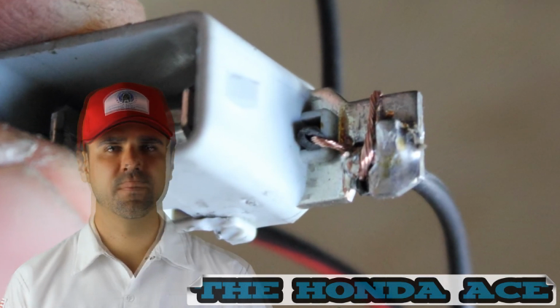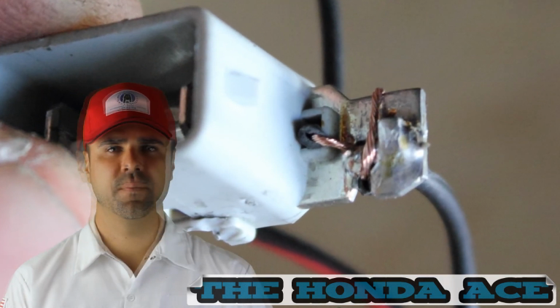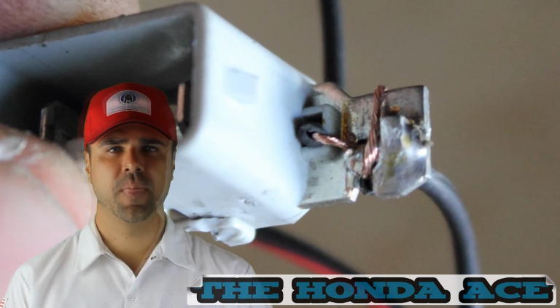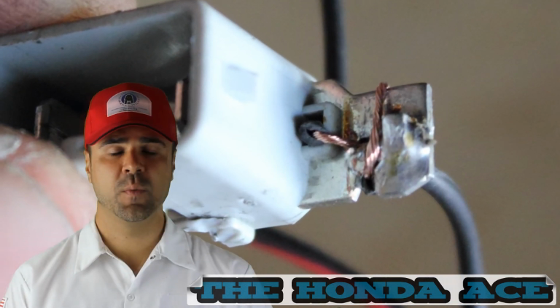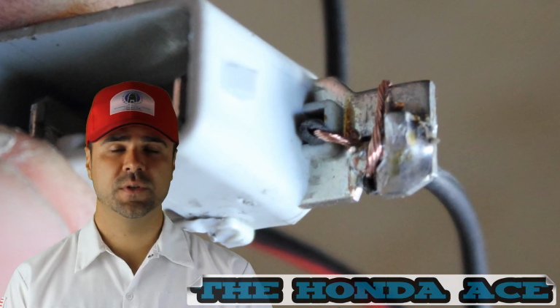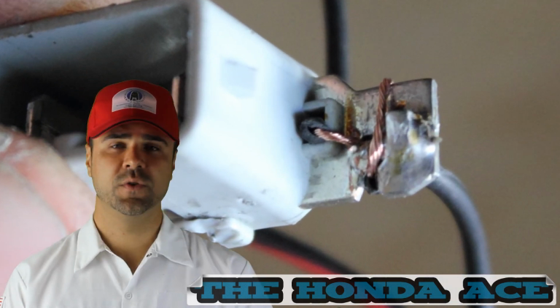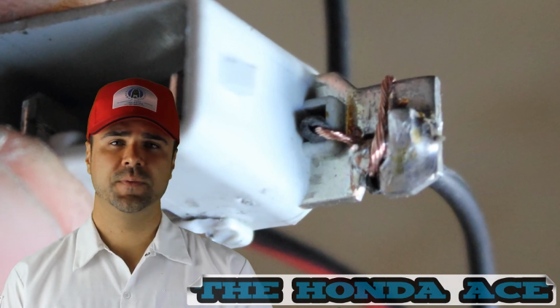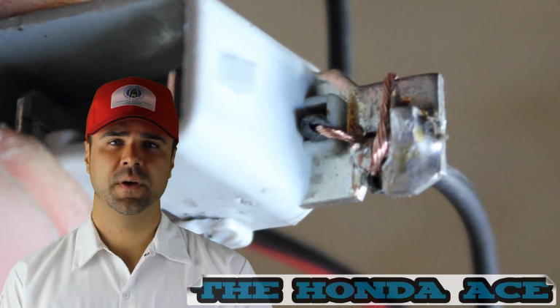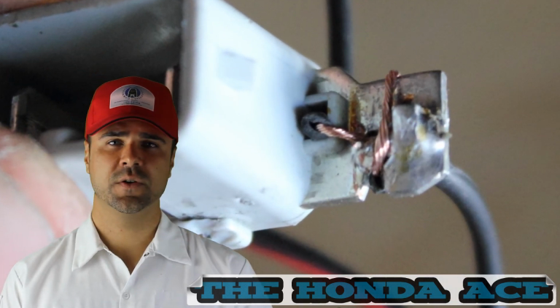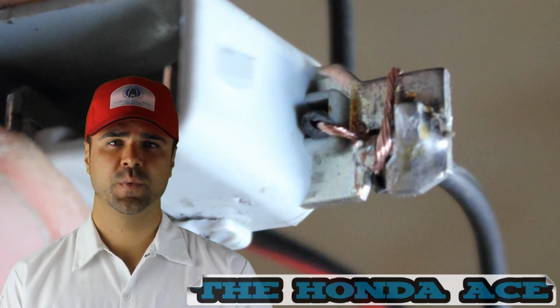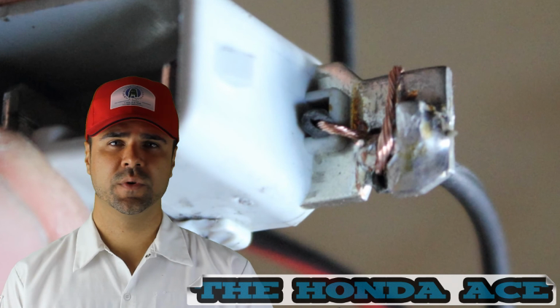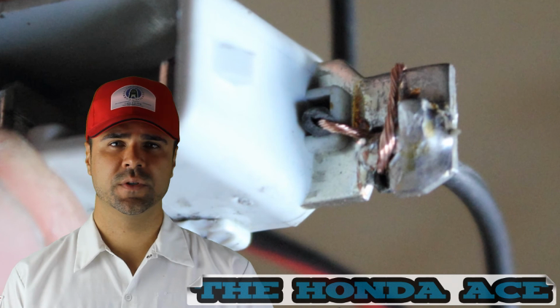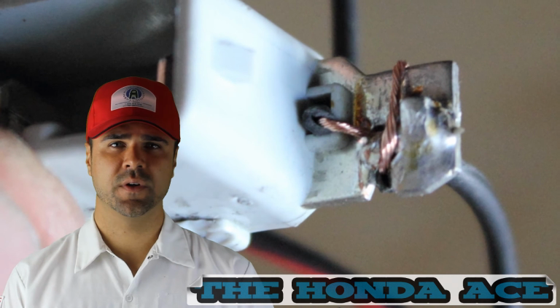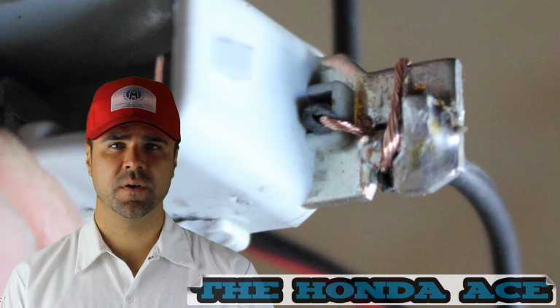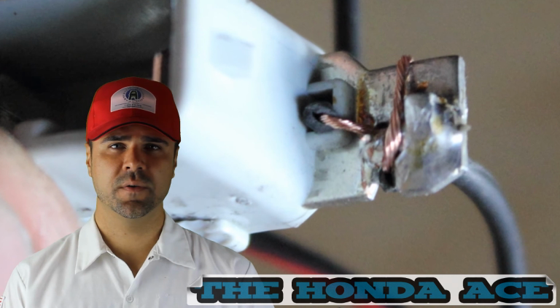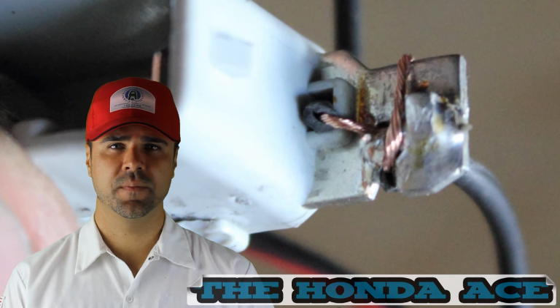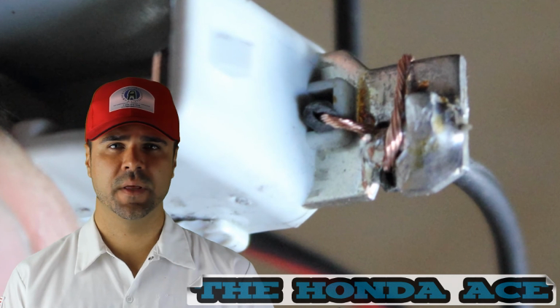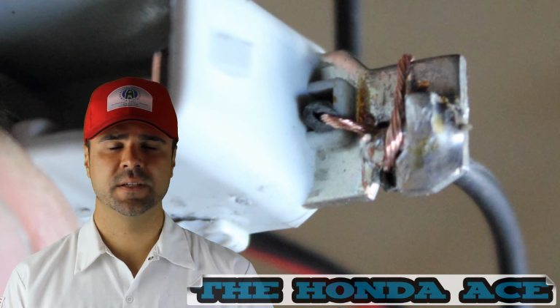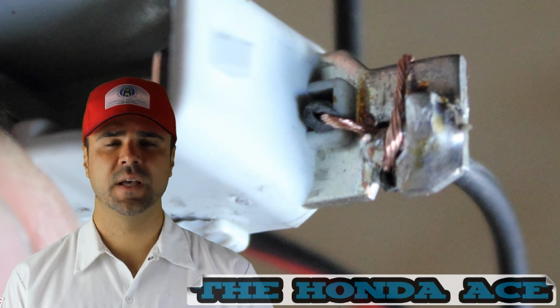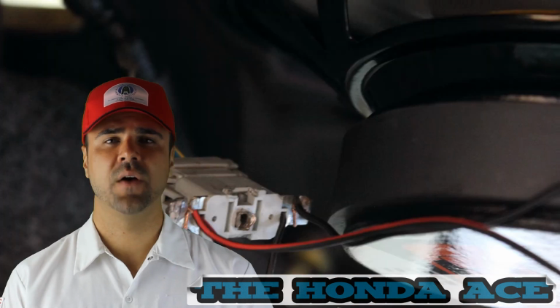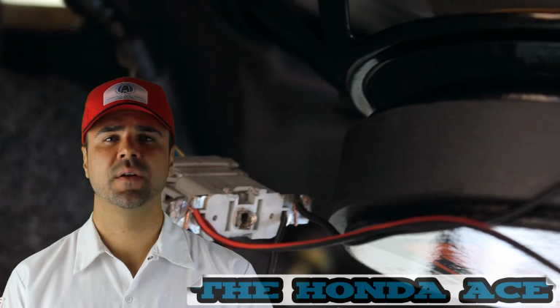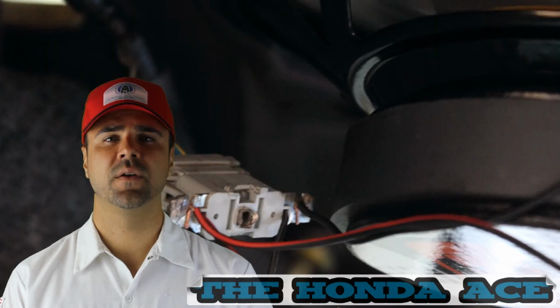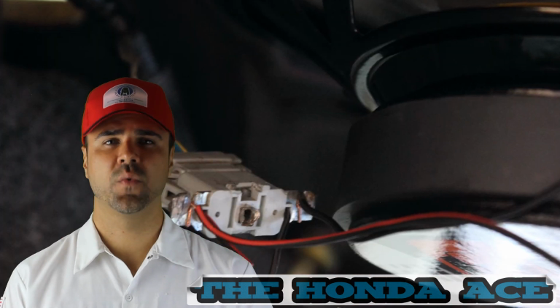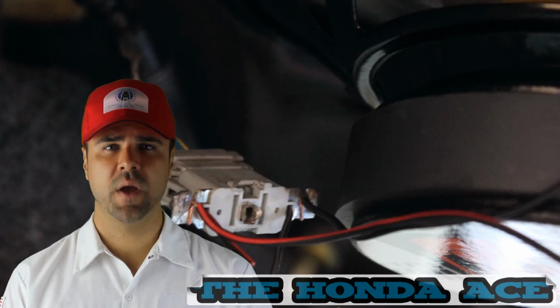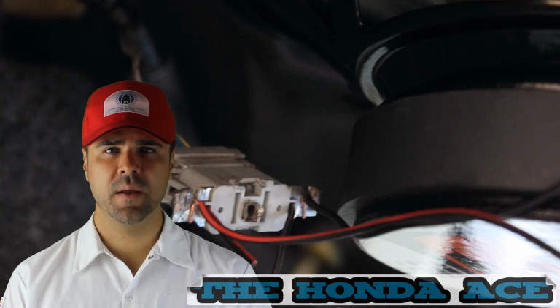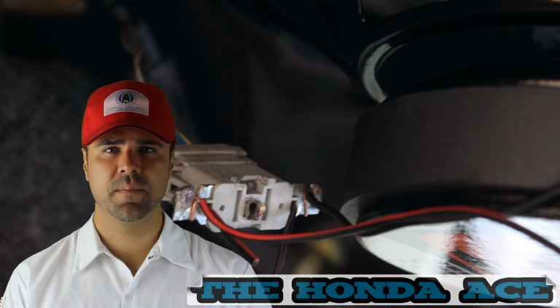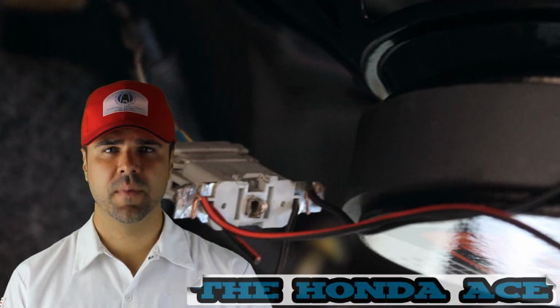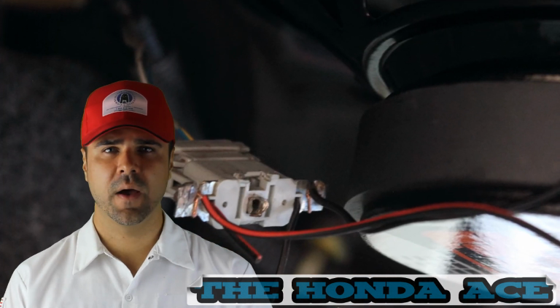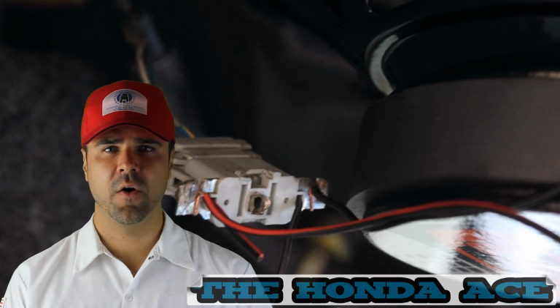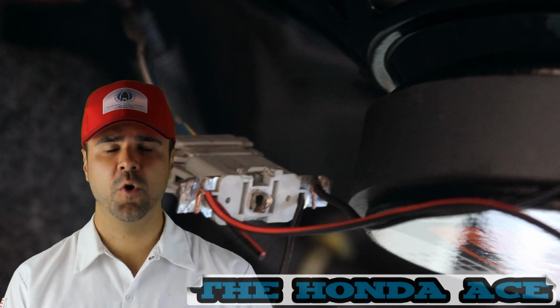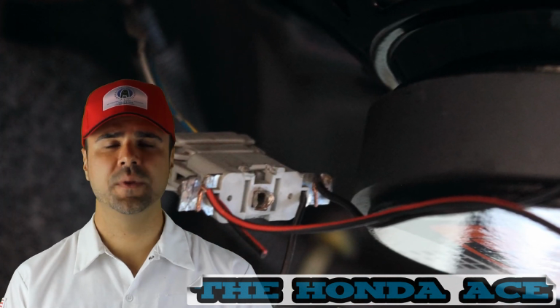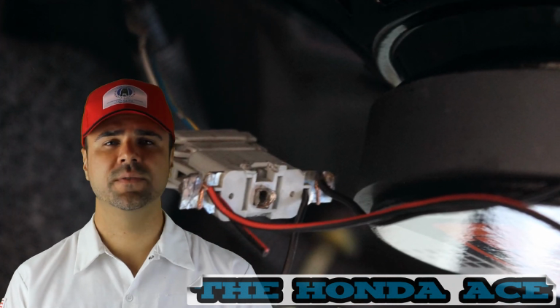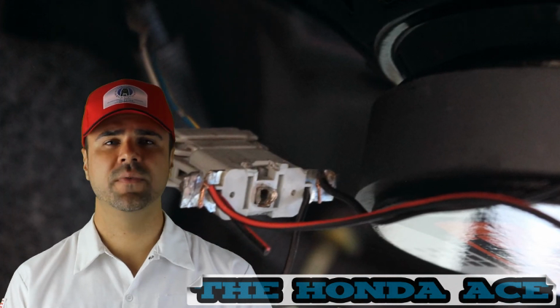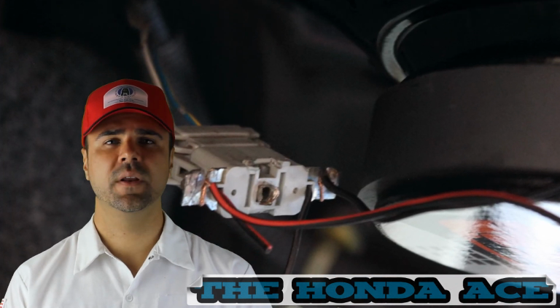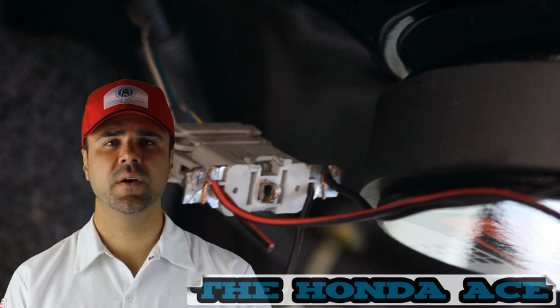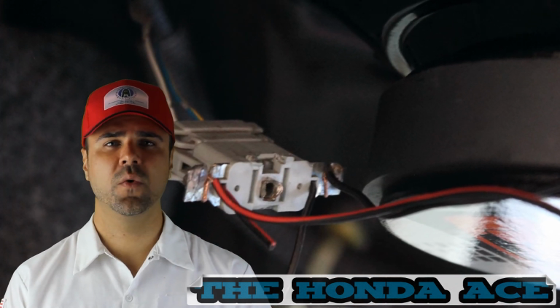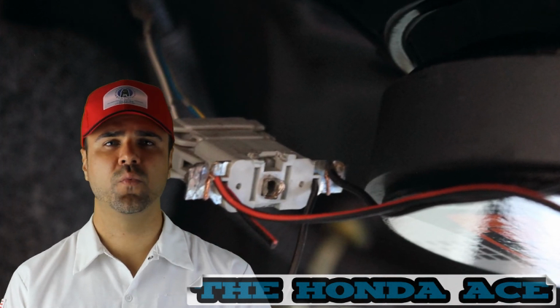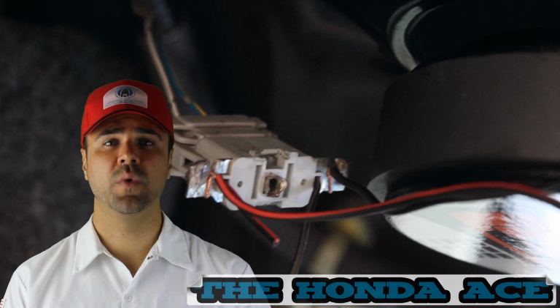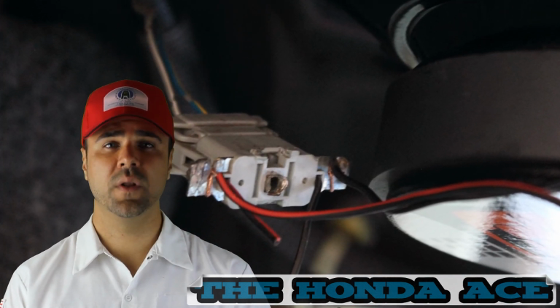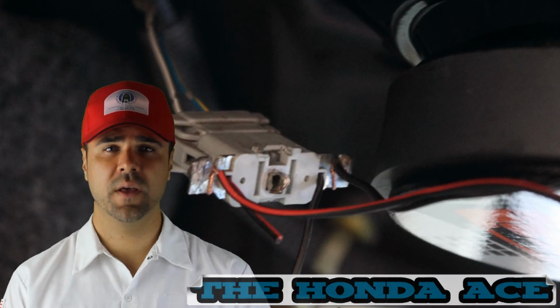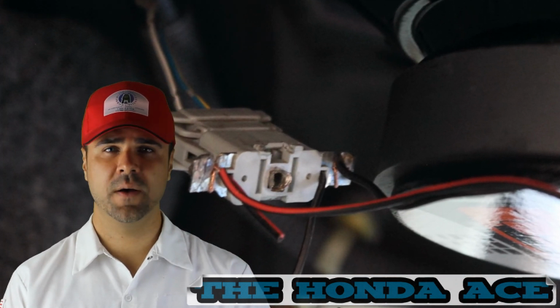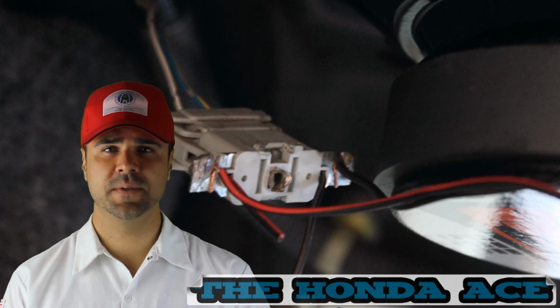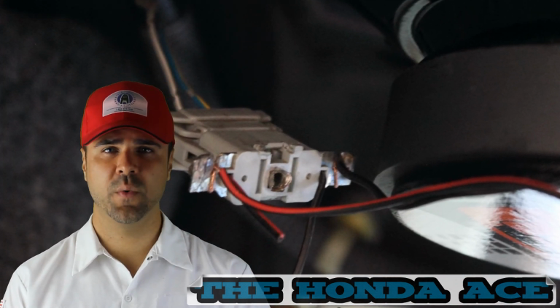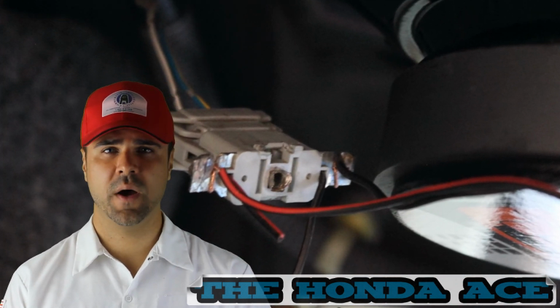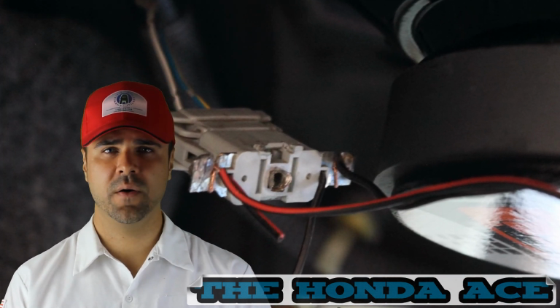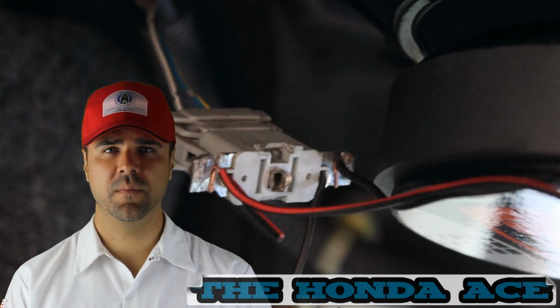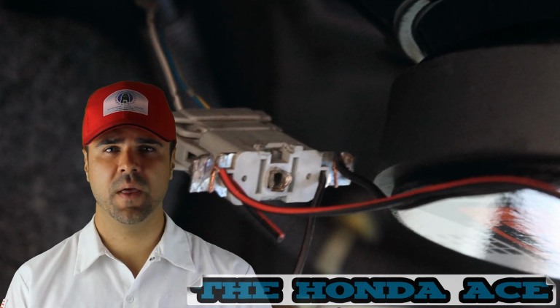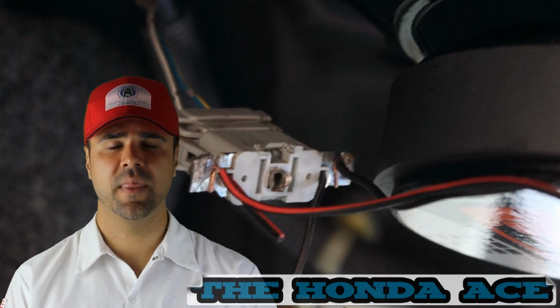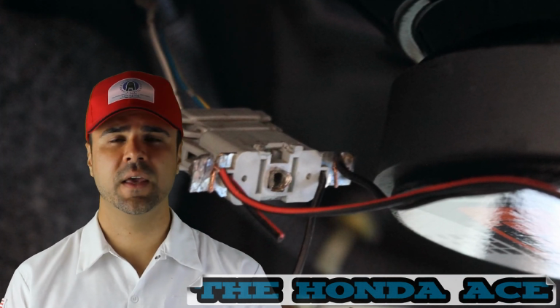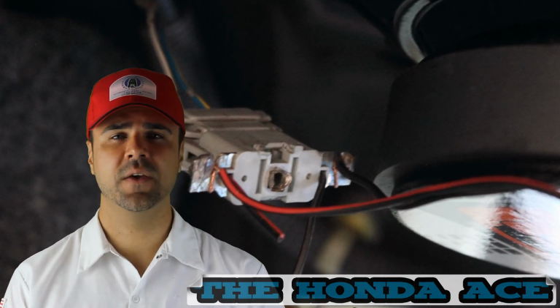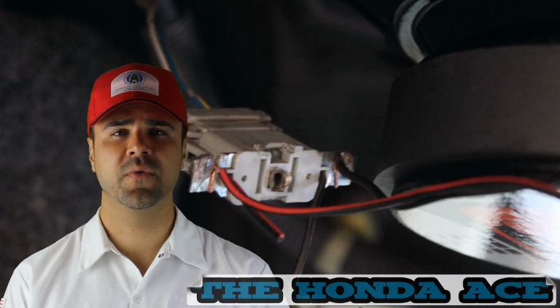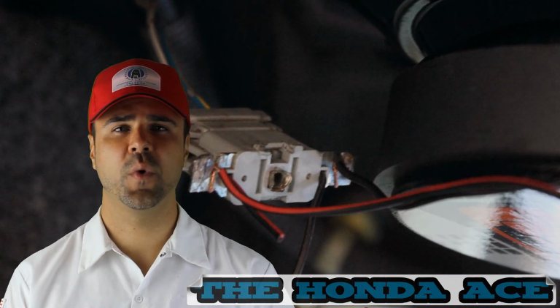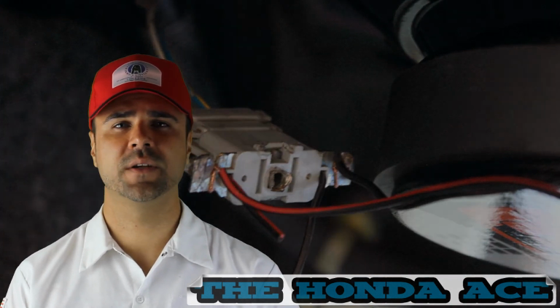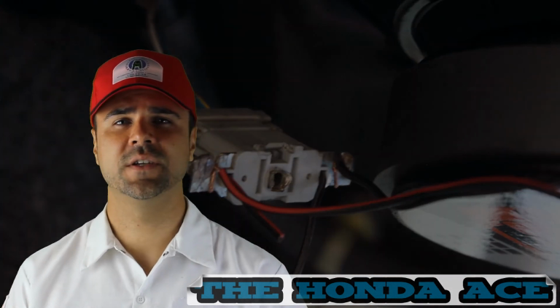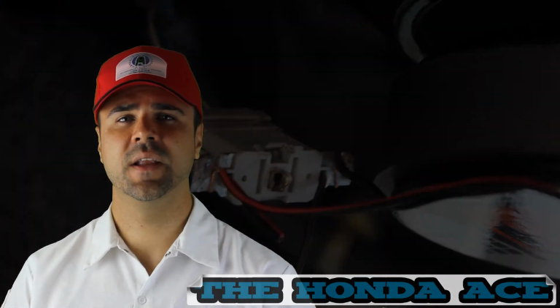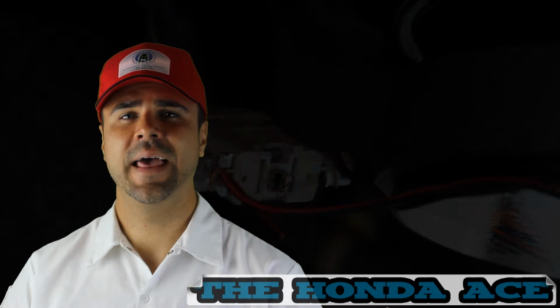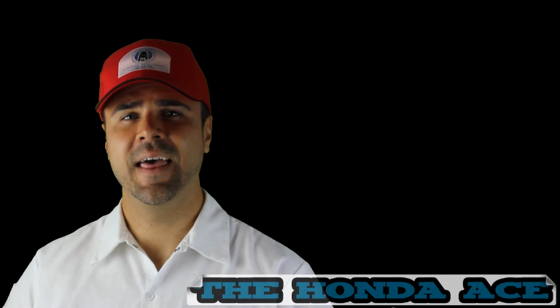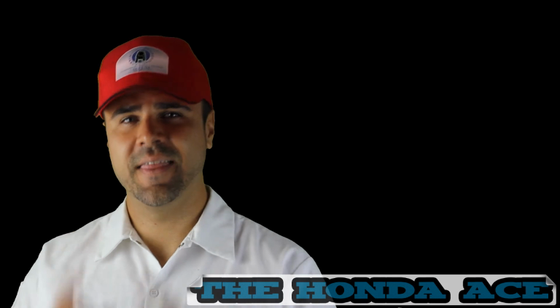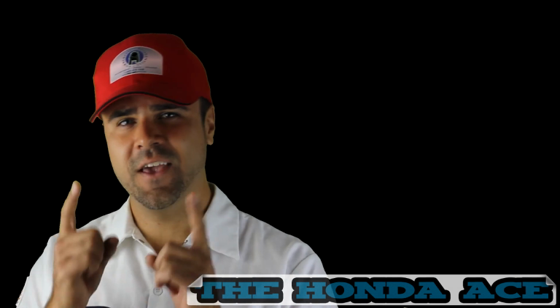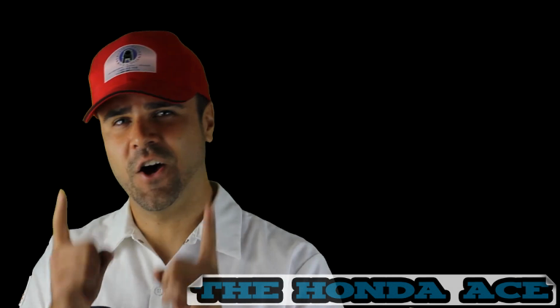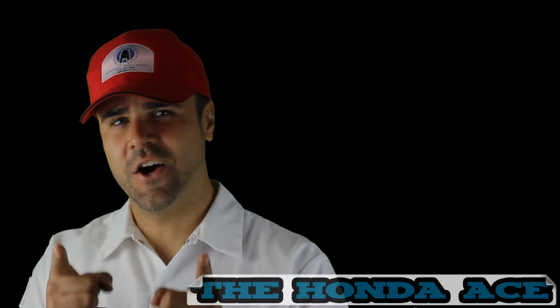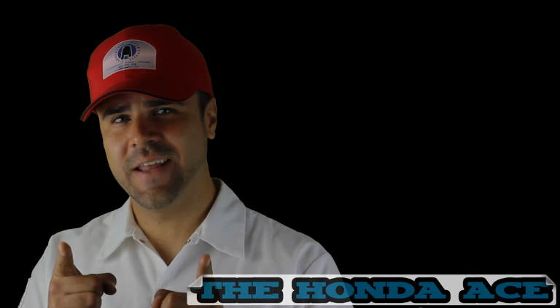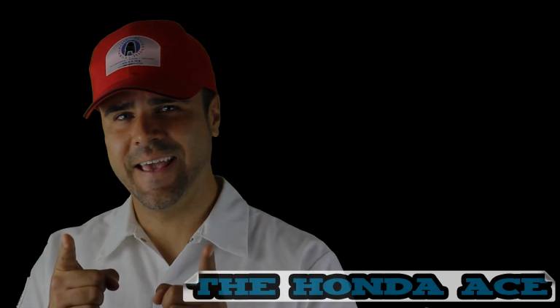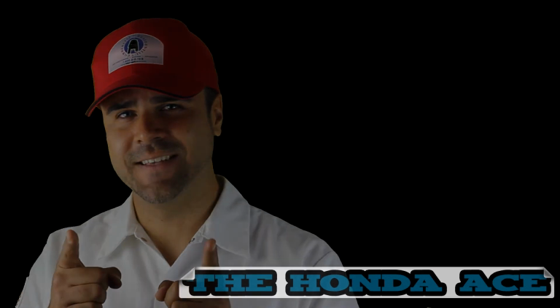Once the new speakers were installed, they sounded great. I hope this video really helps you out, and thank you for watching the Honda Ace.